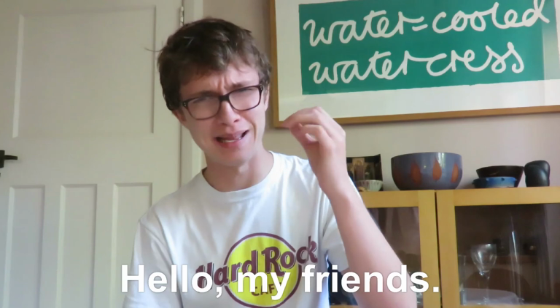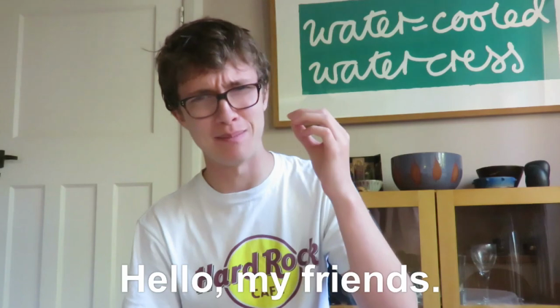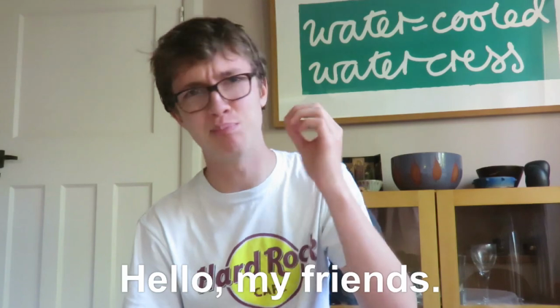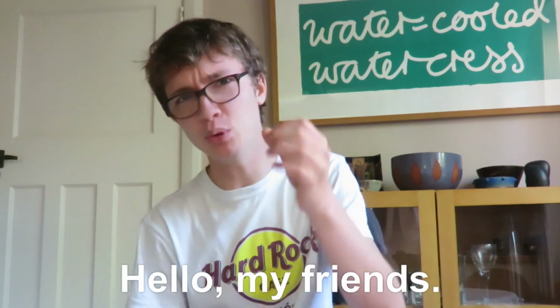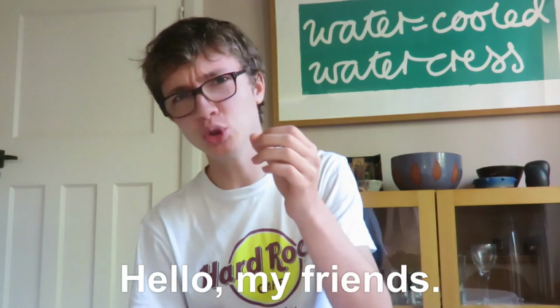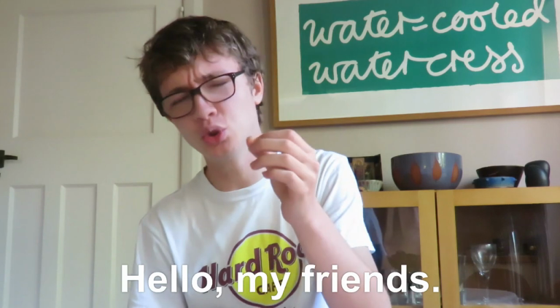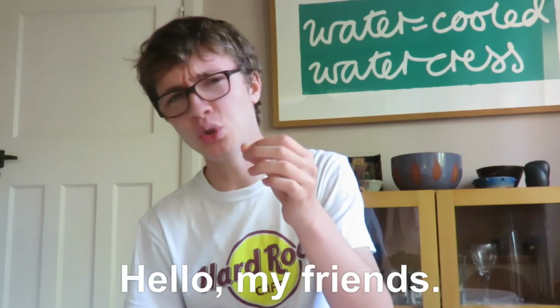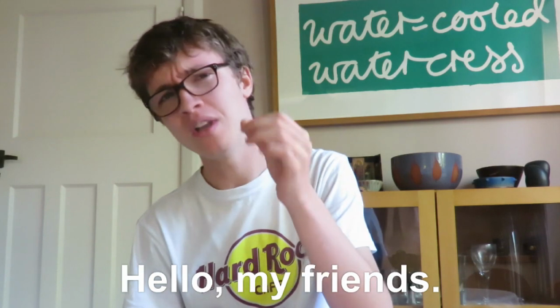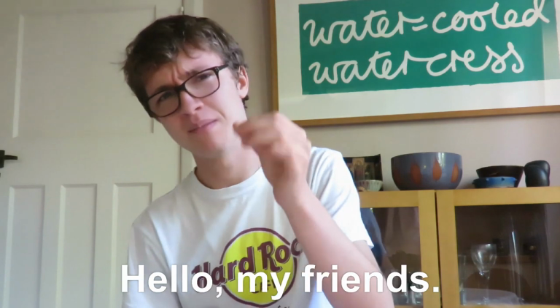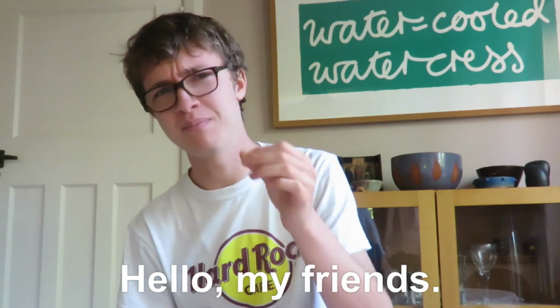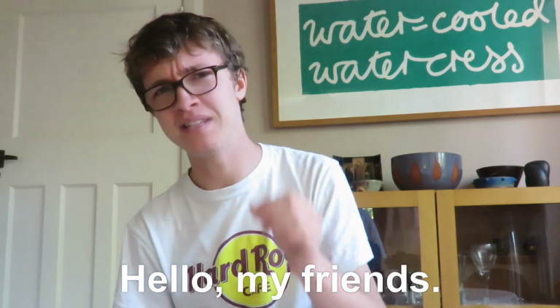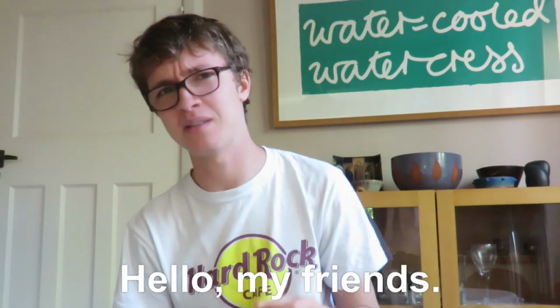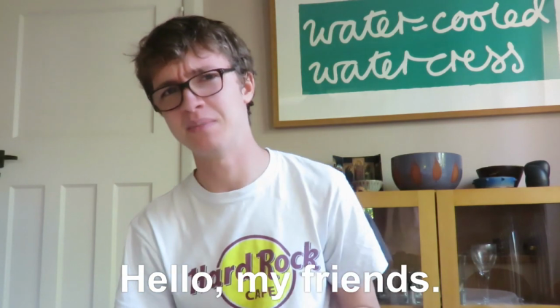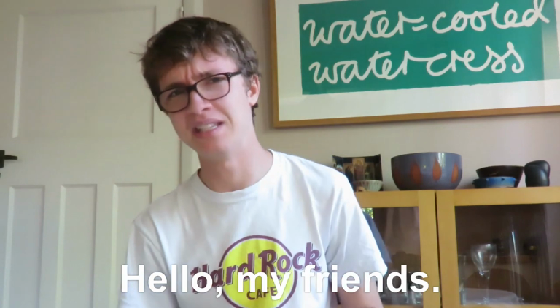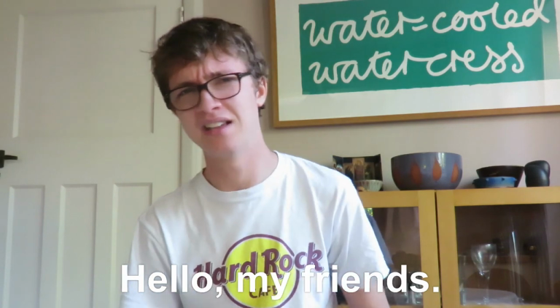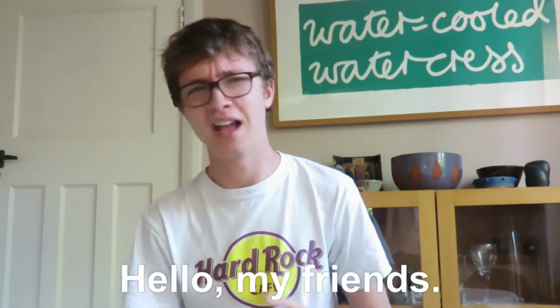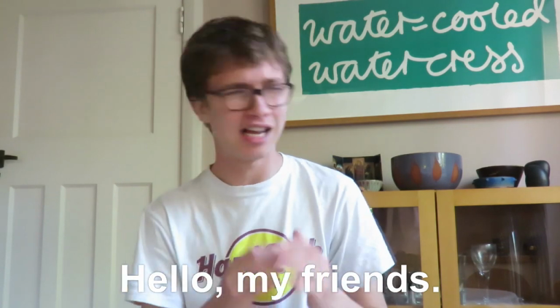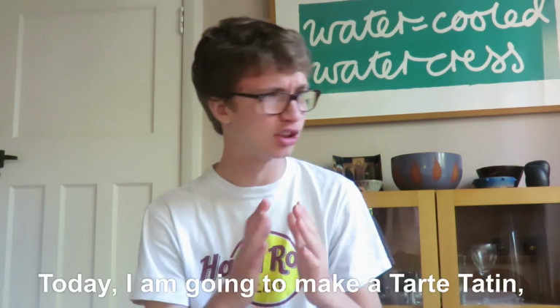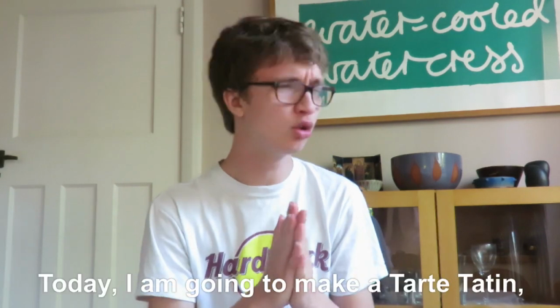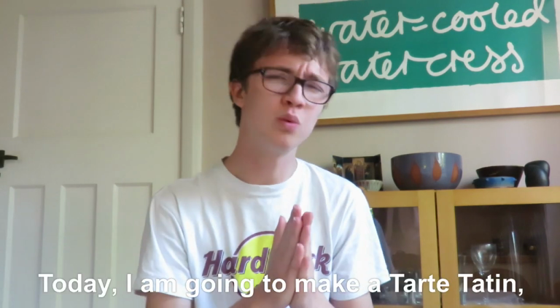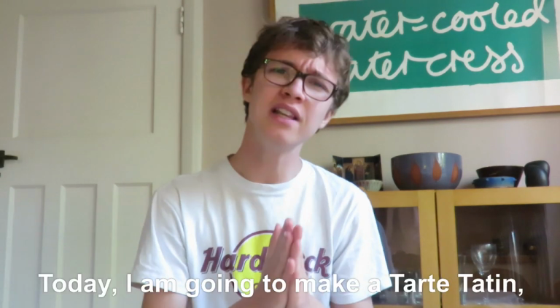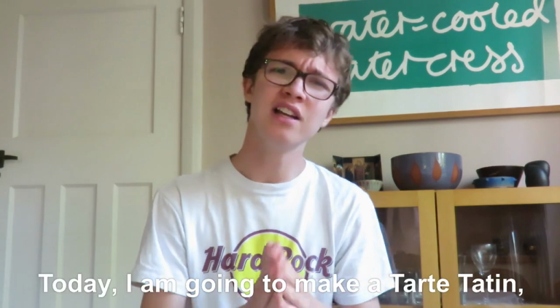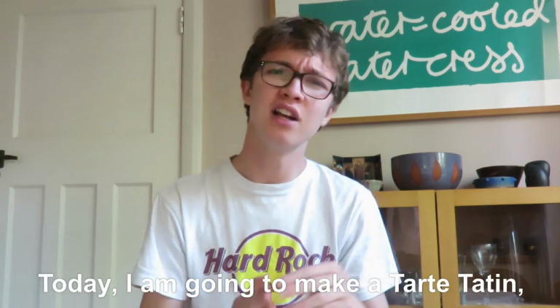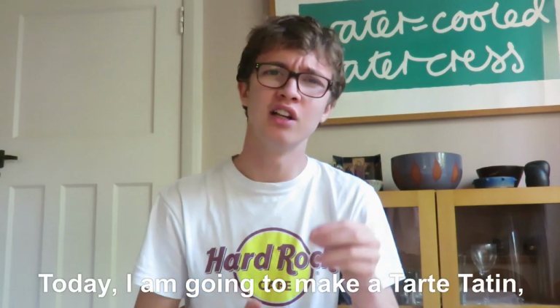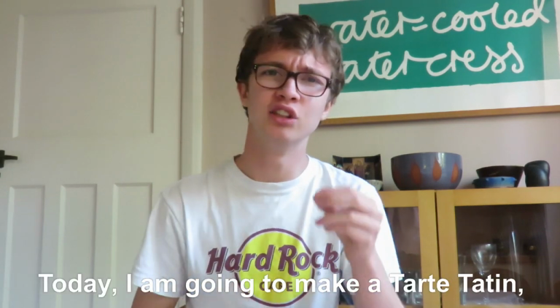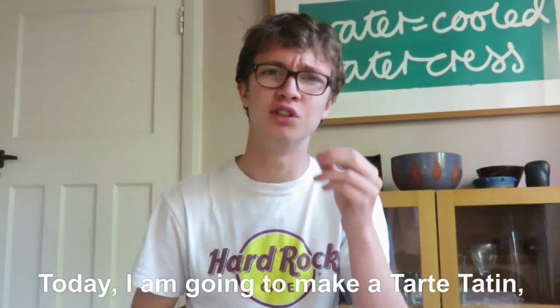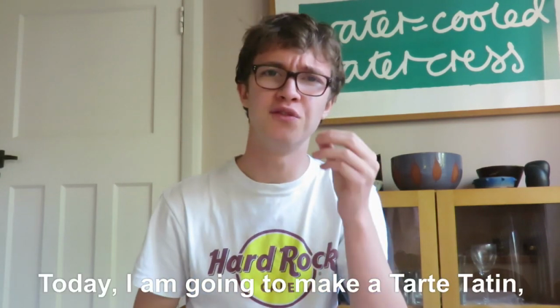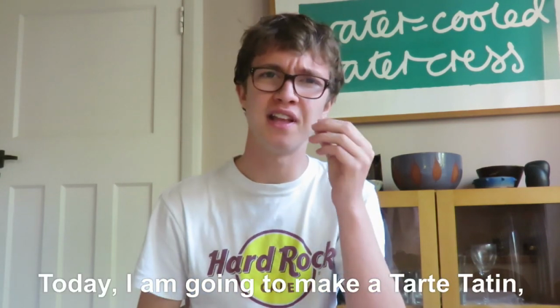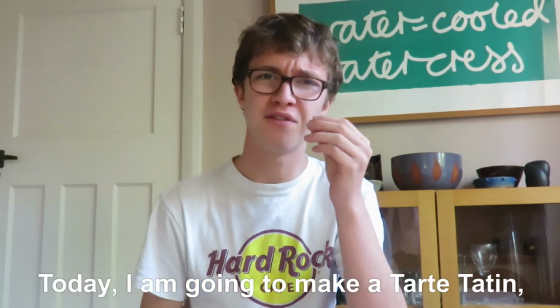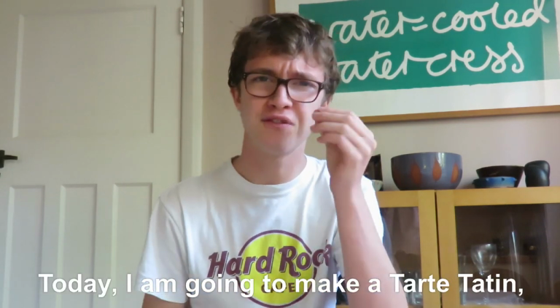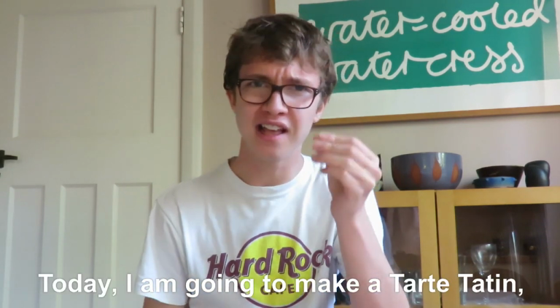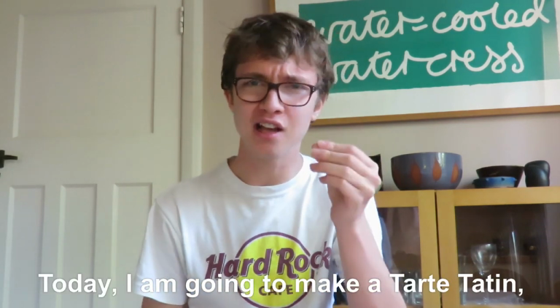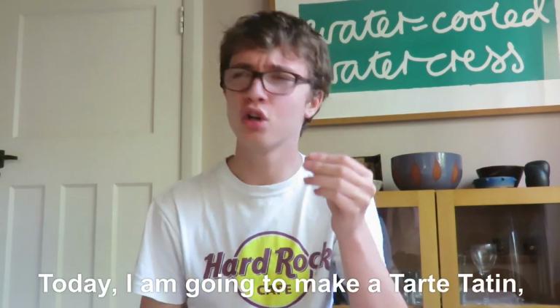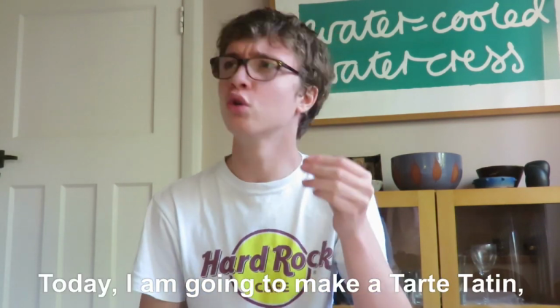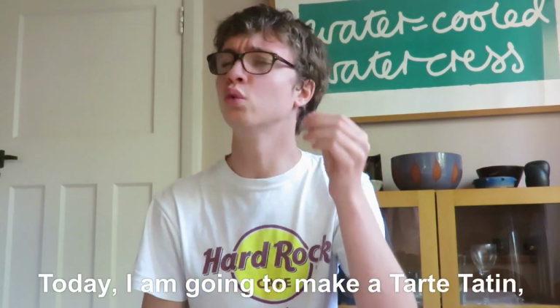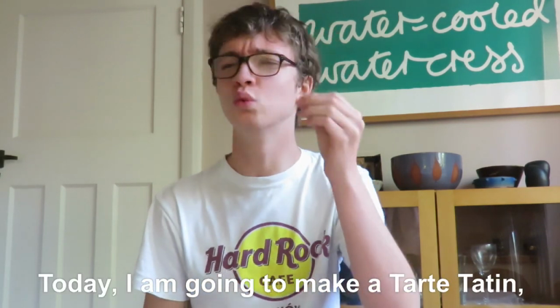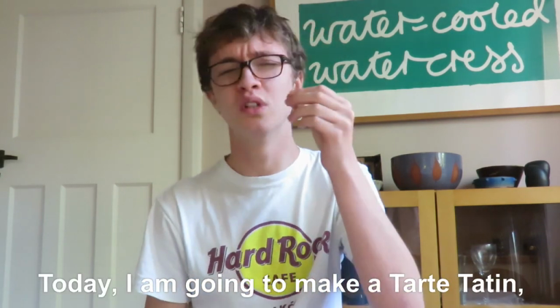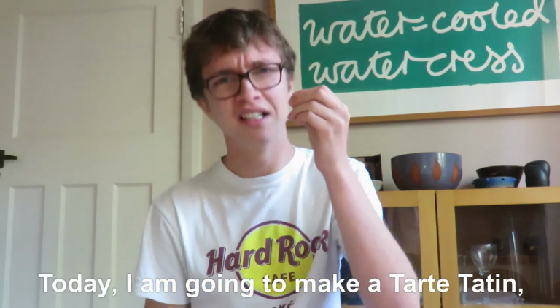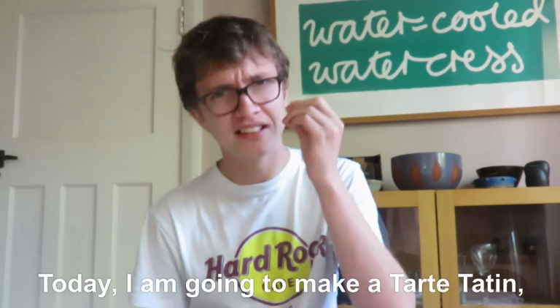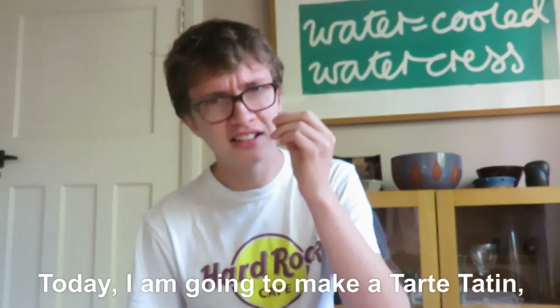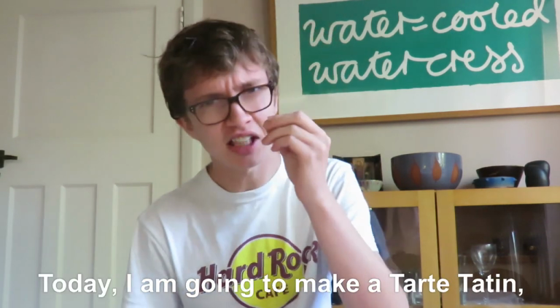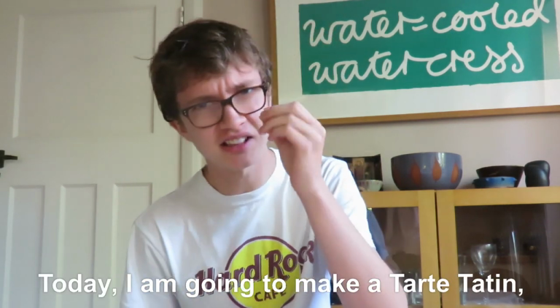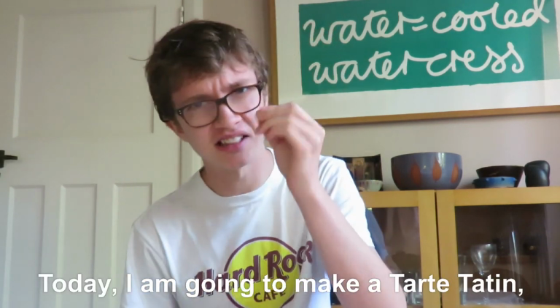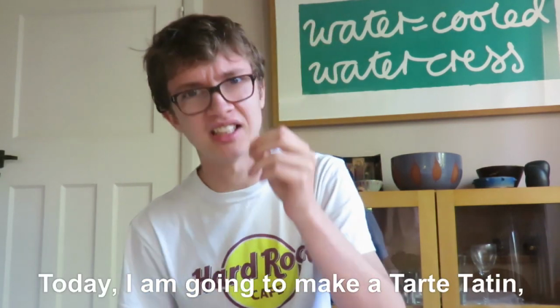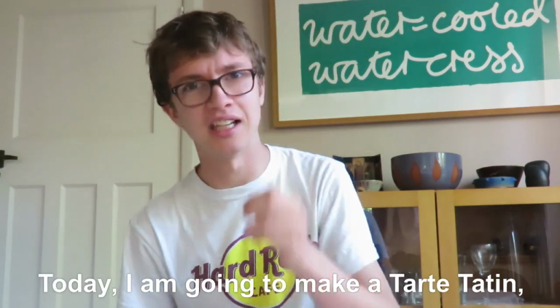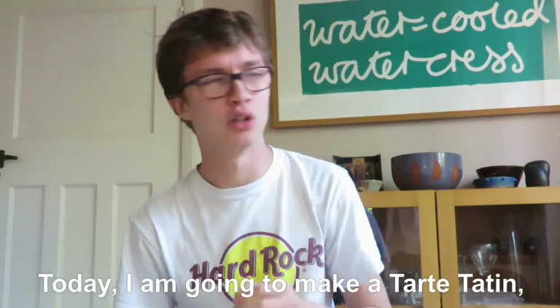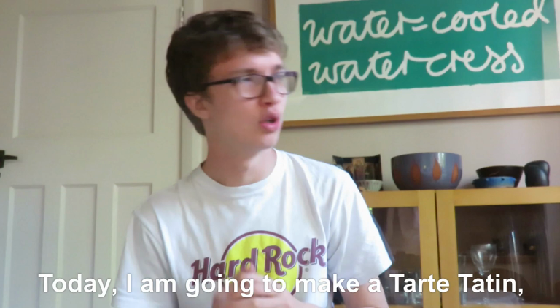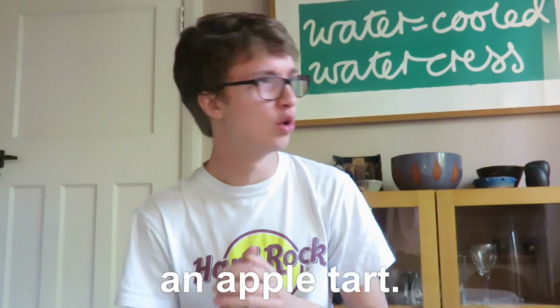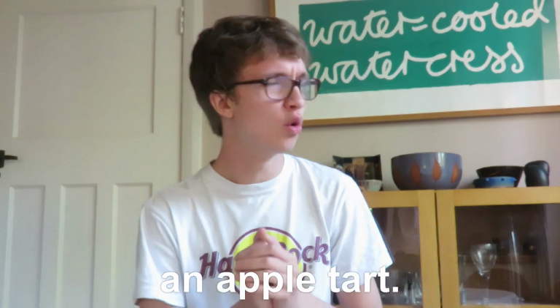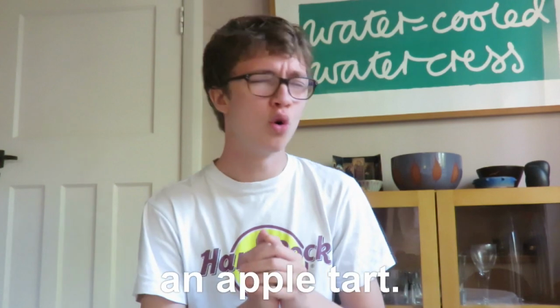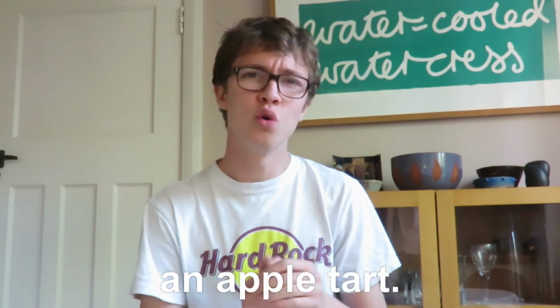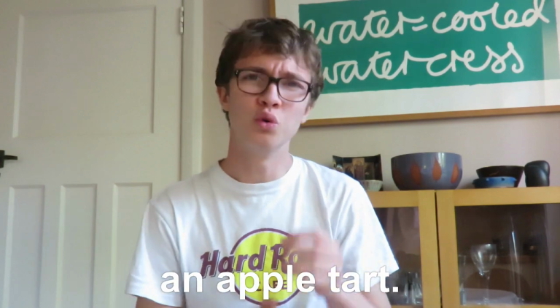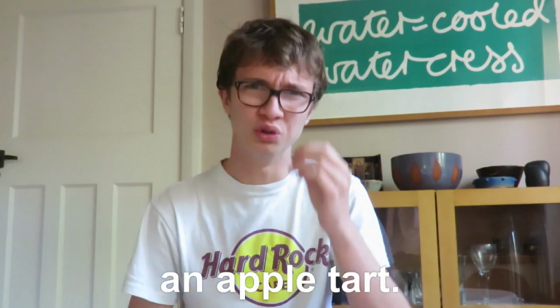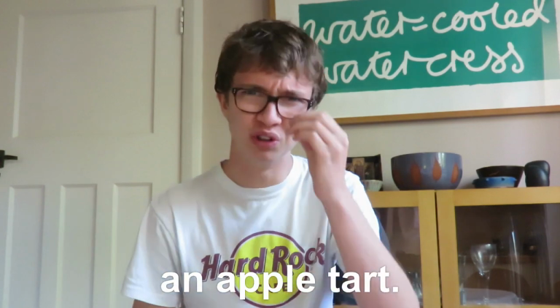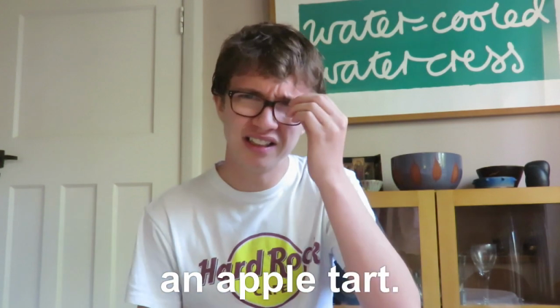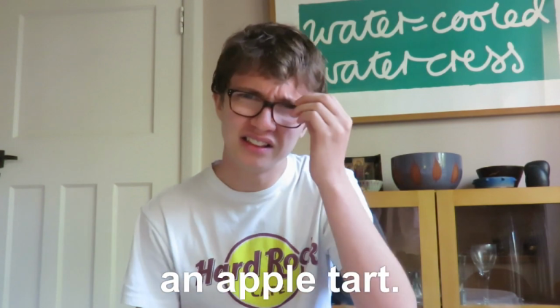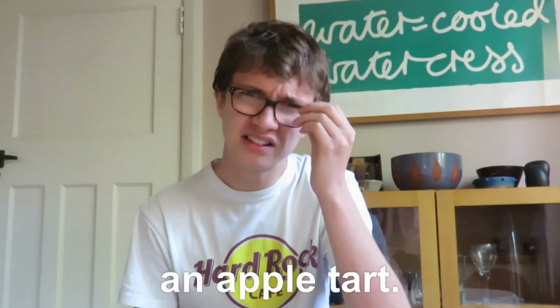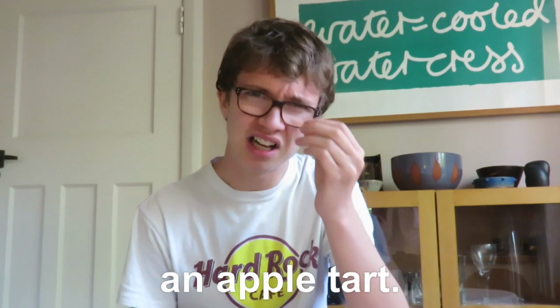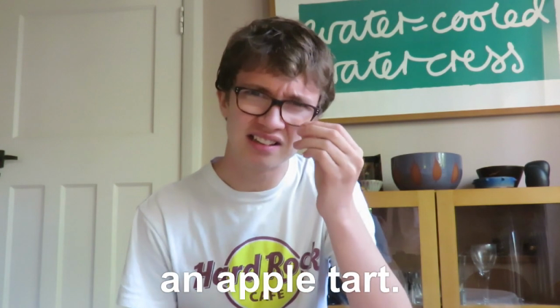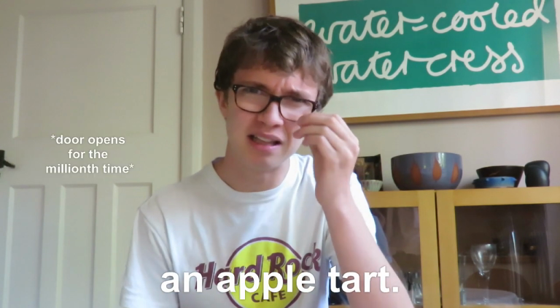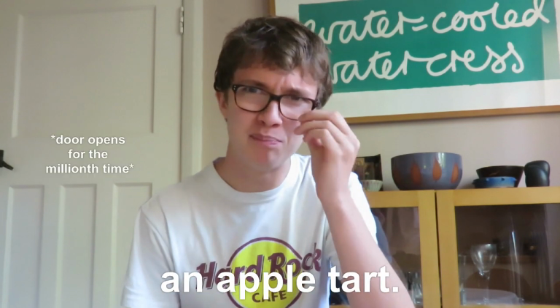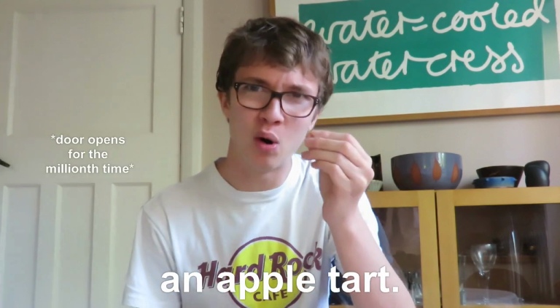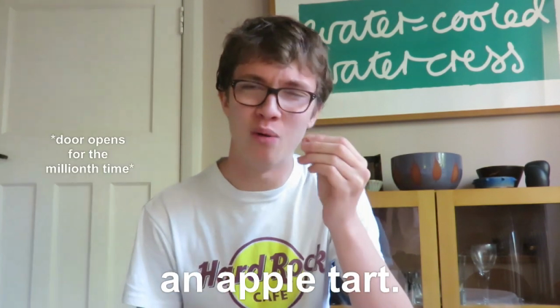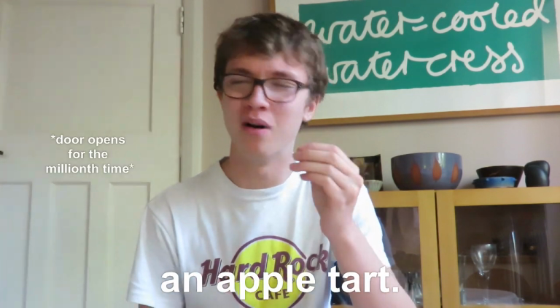Hey, bonjour mes amis! Today I'm going to make a tas de pommes — an apple tart.